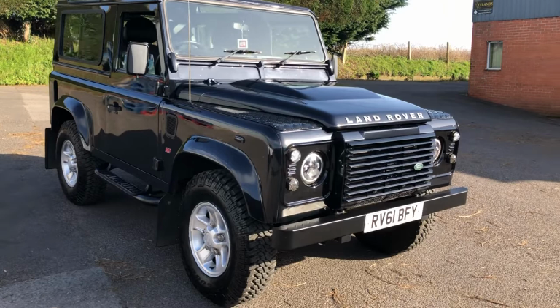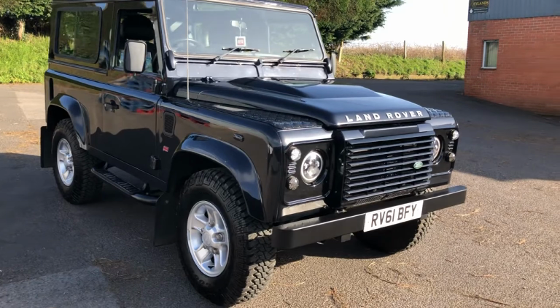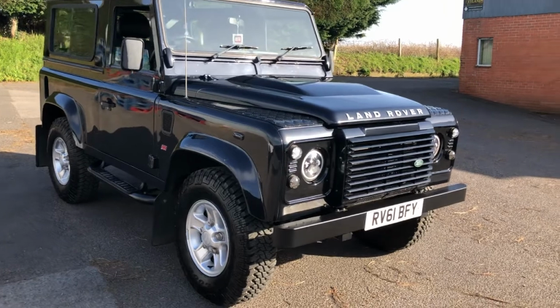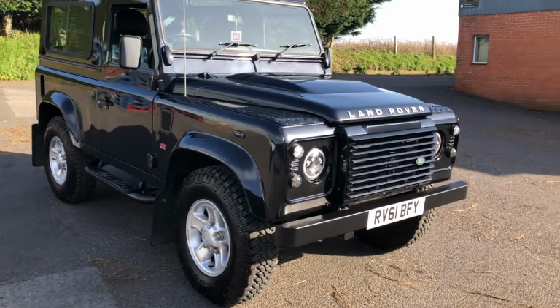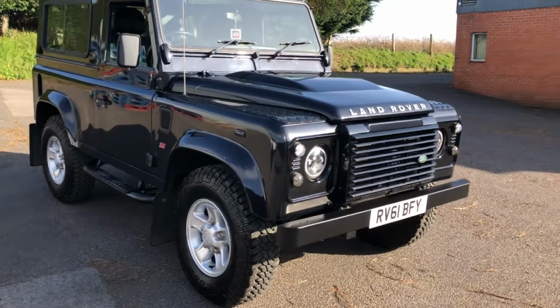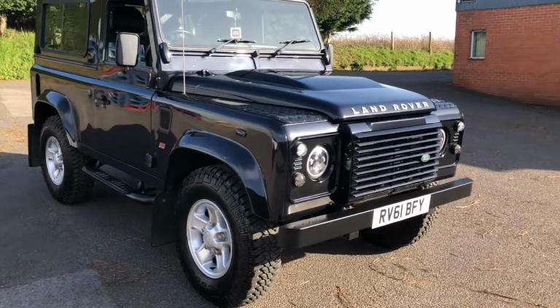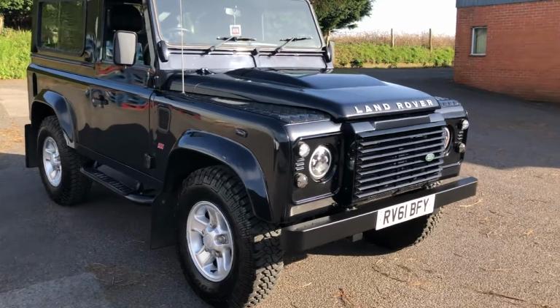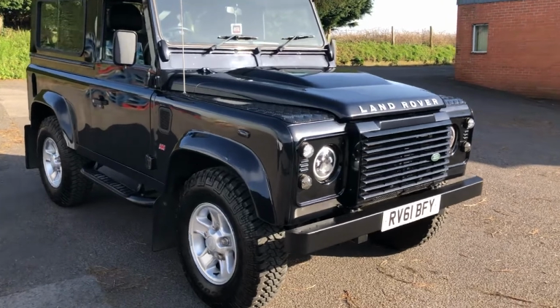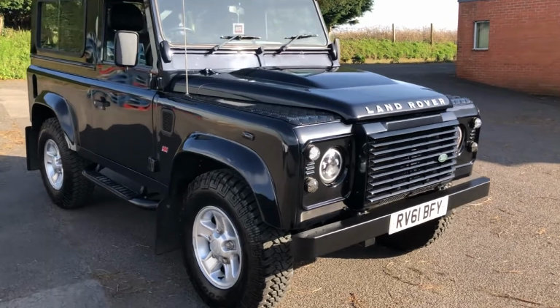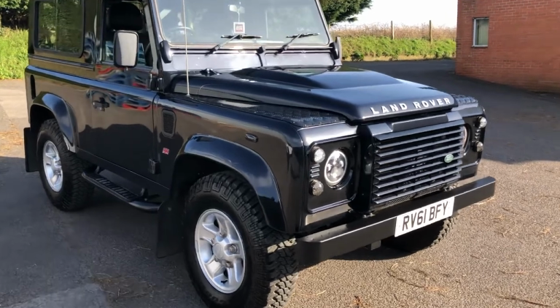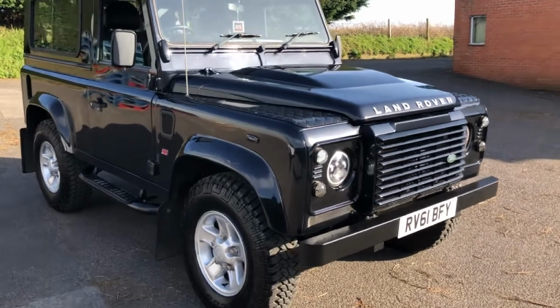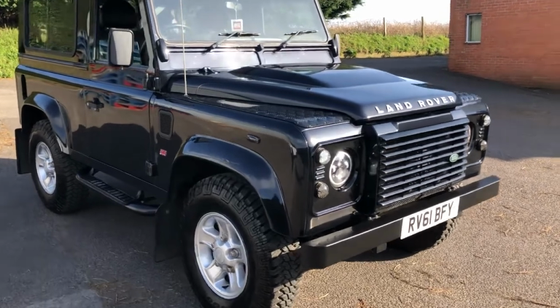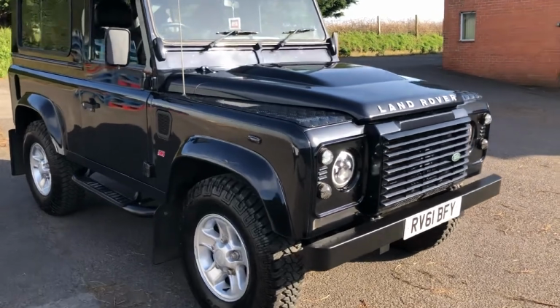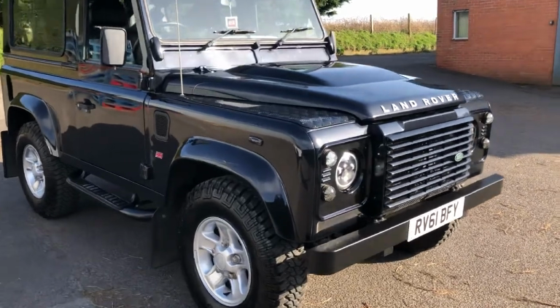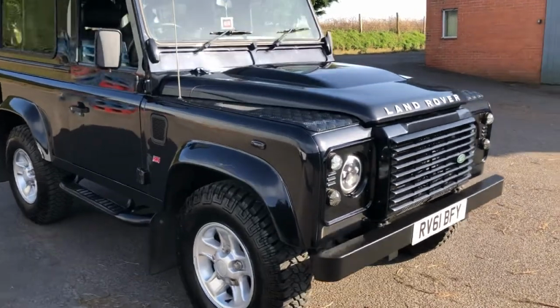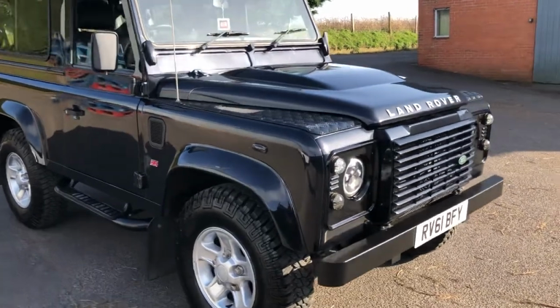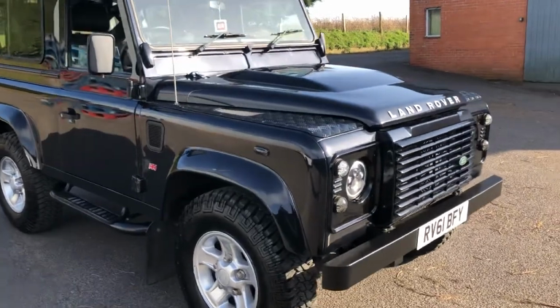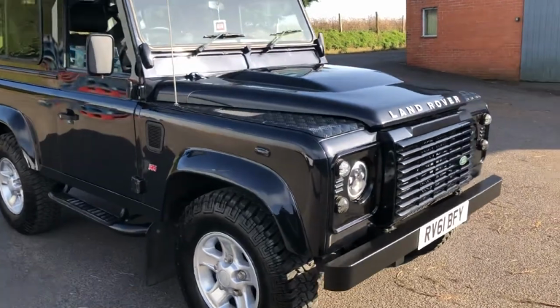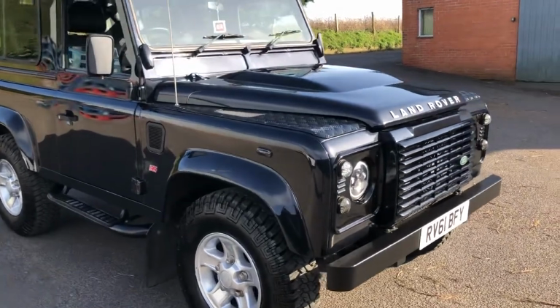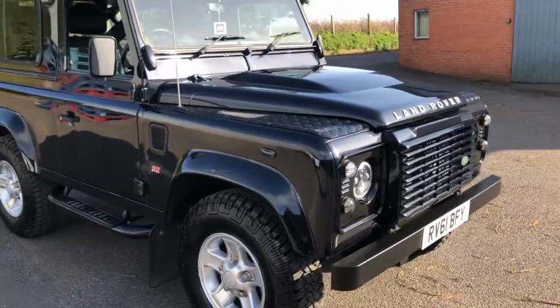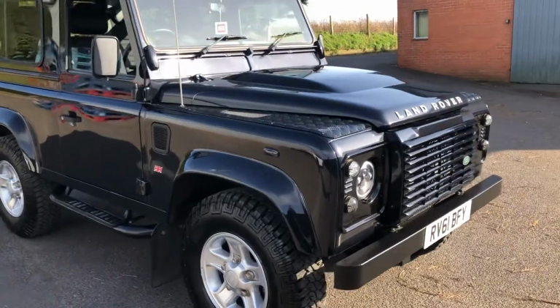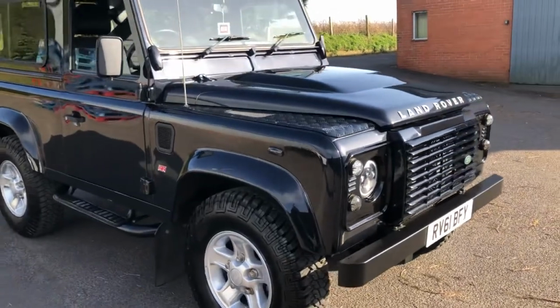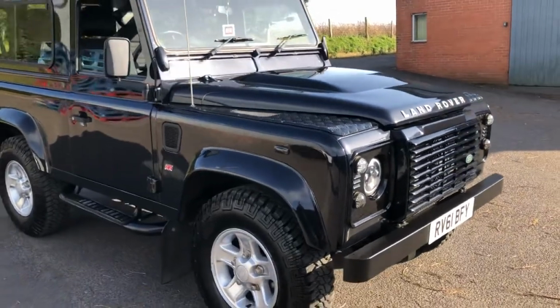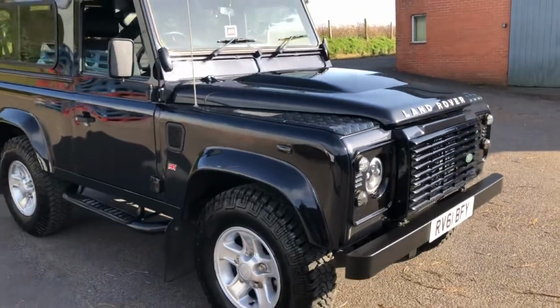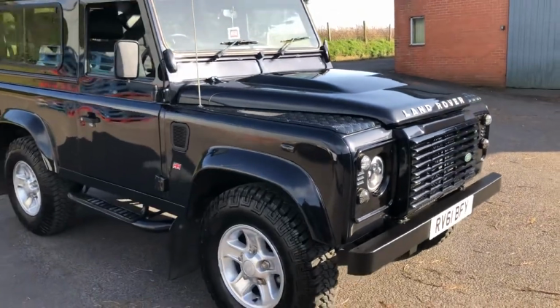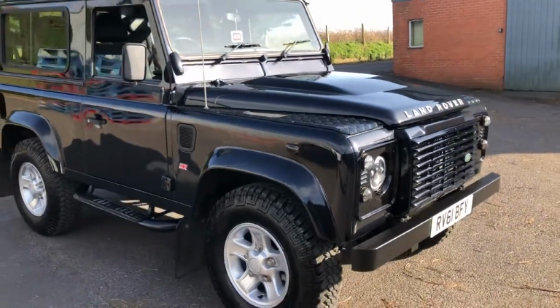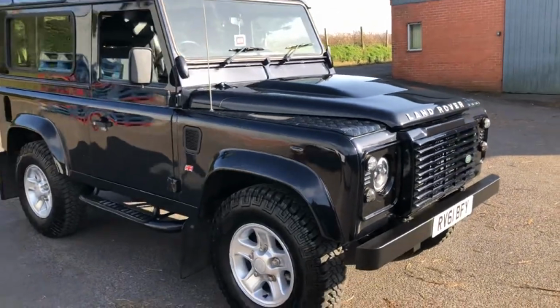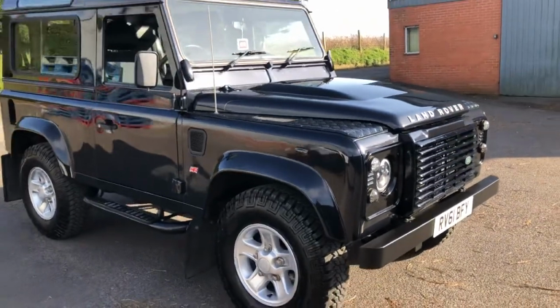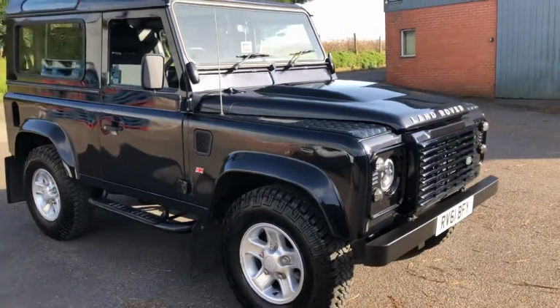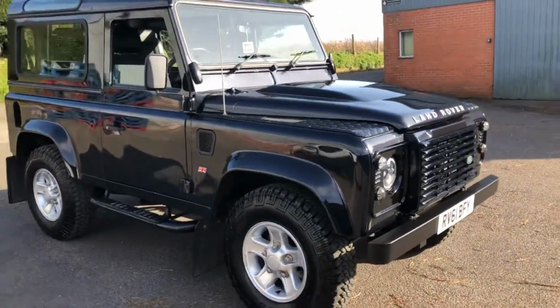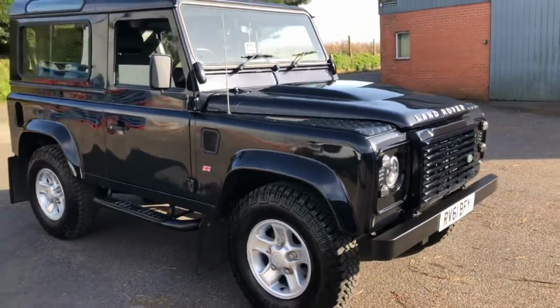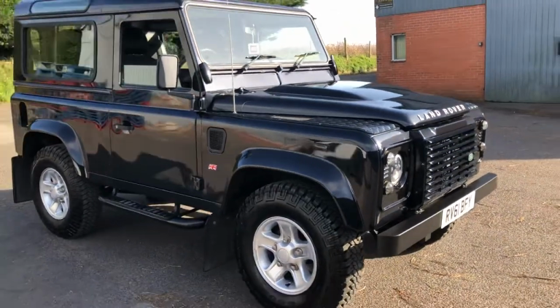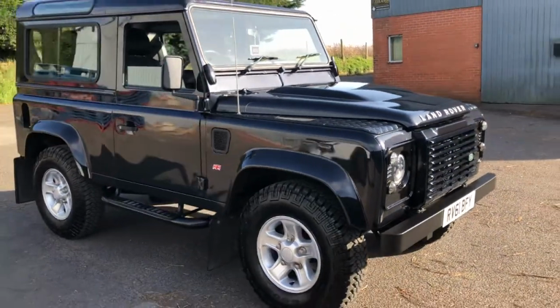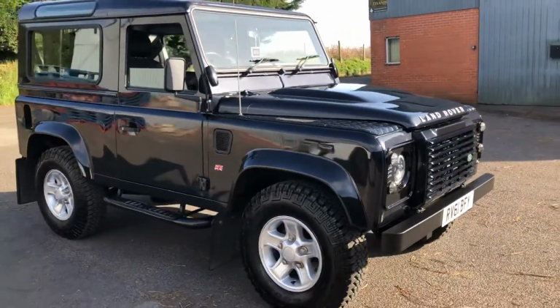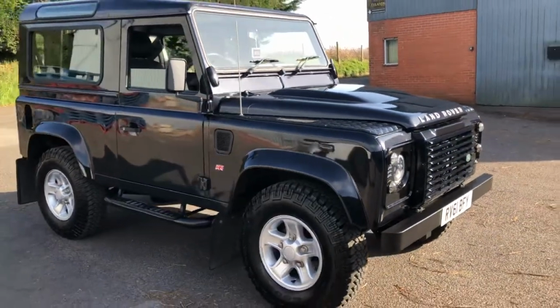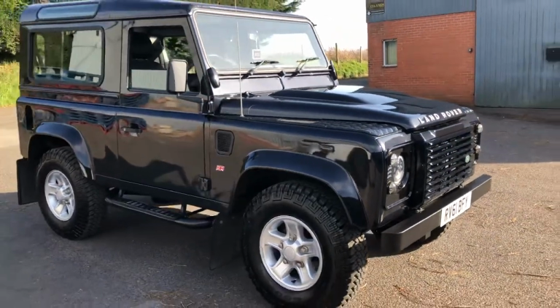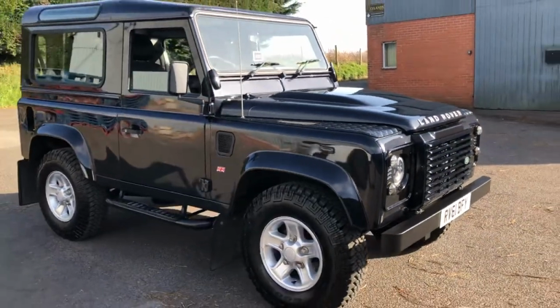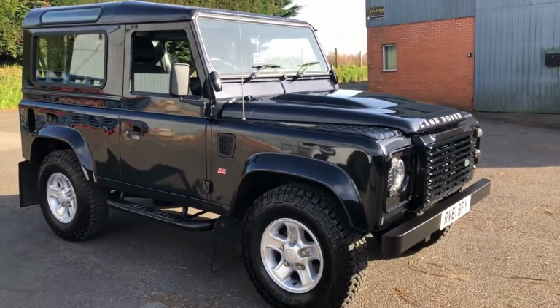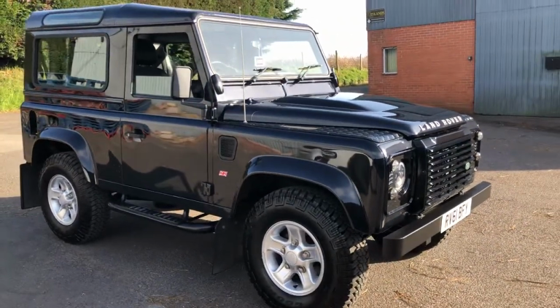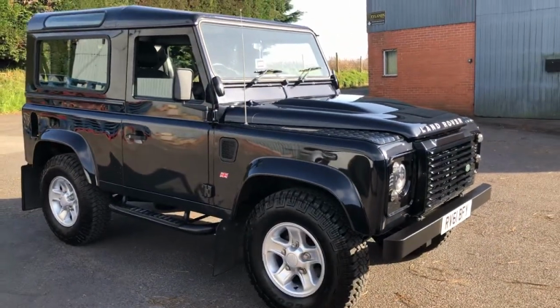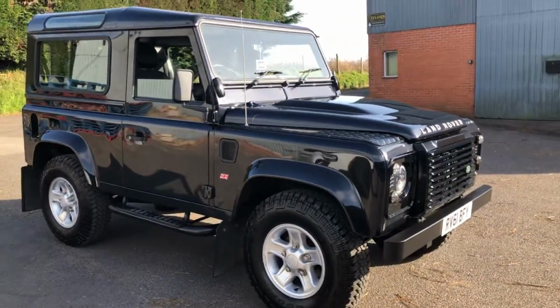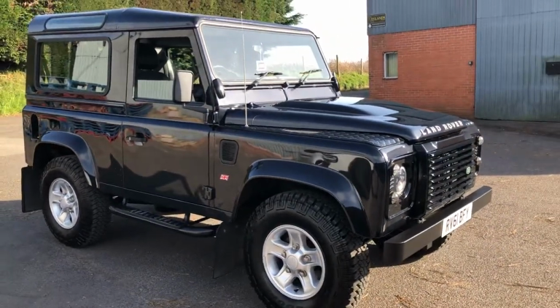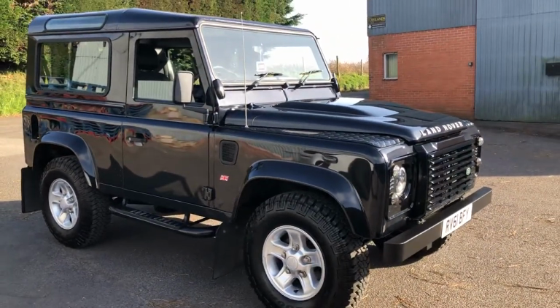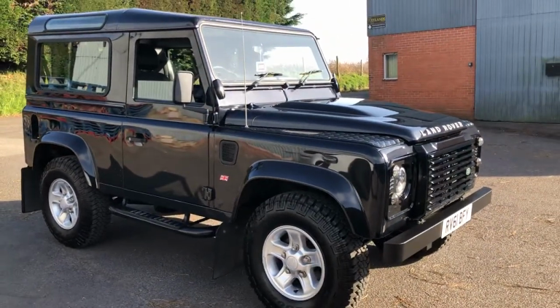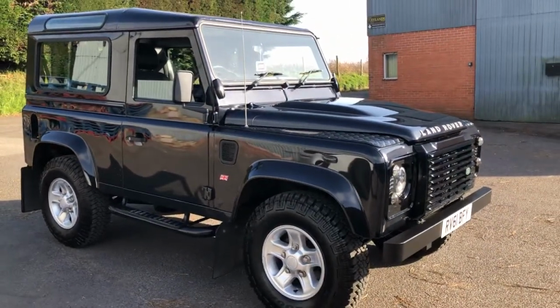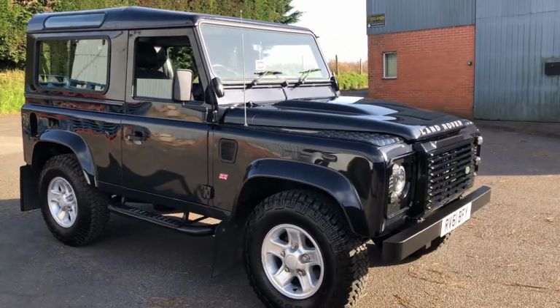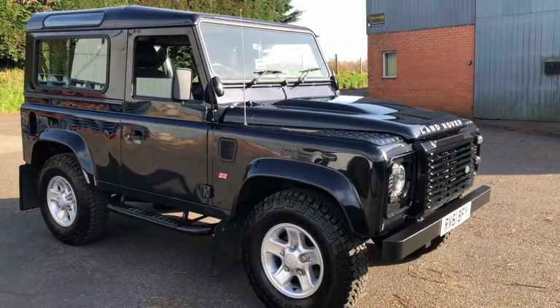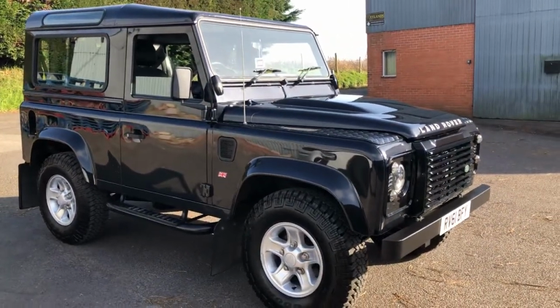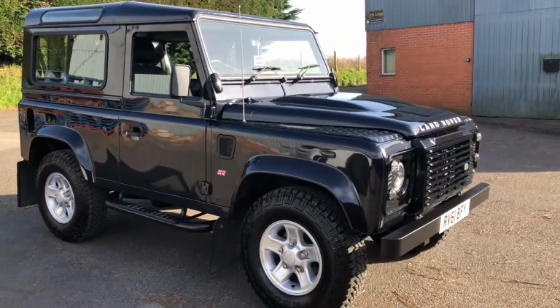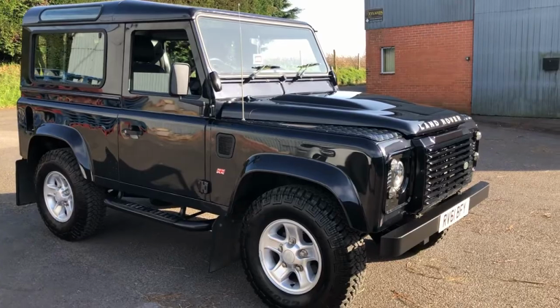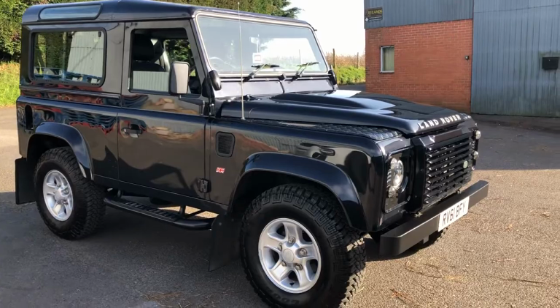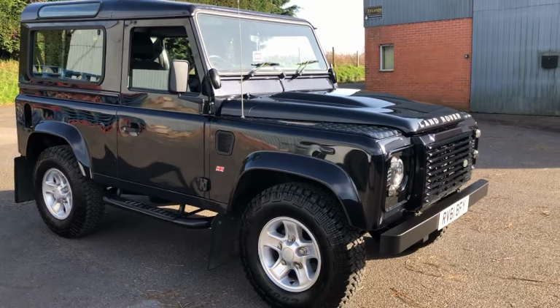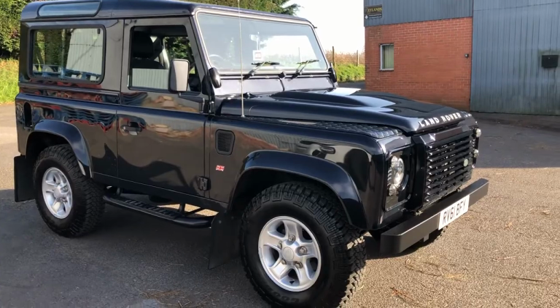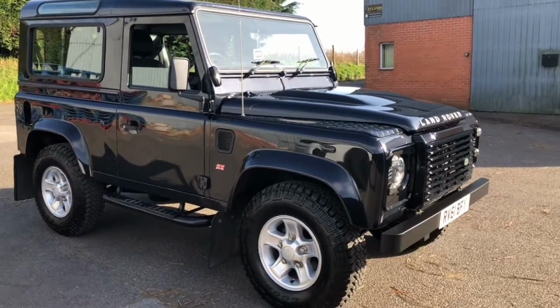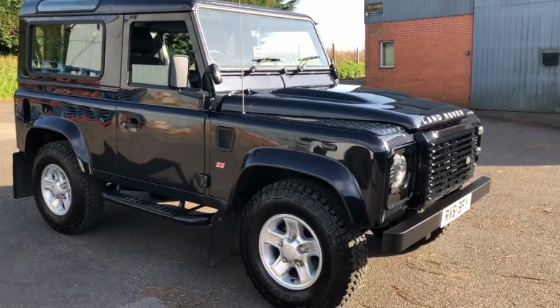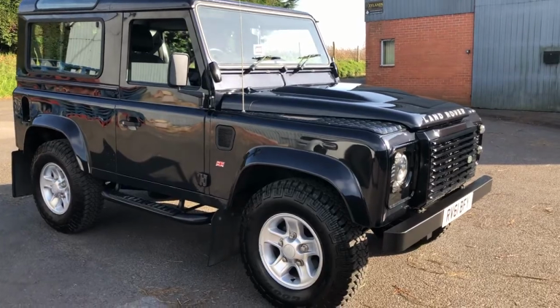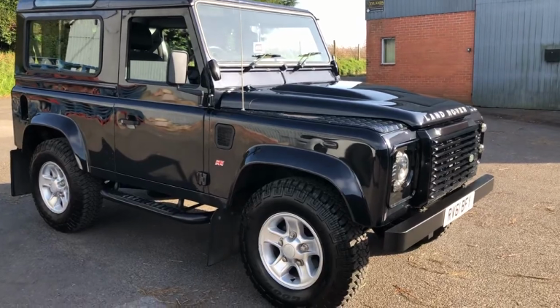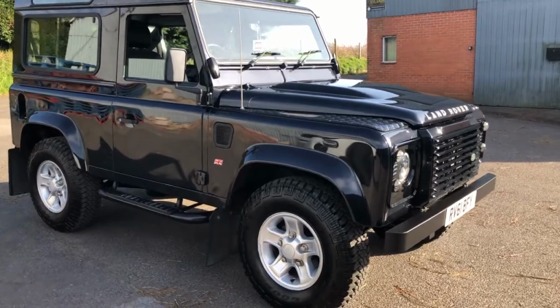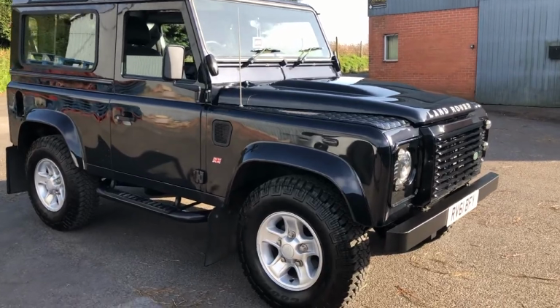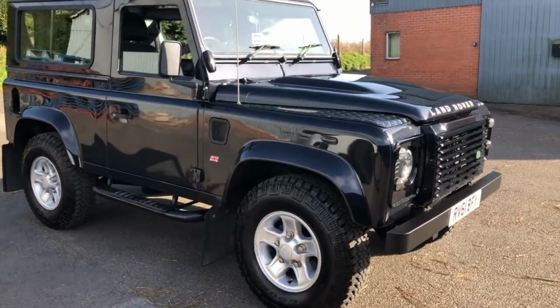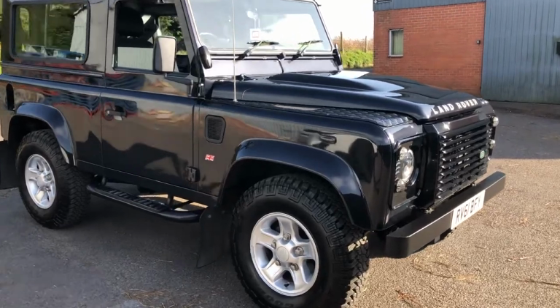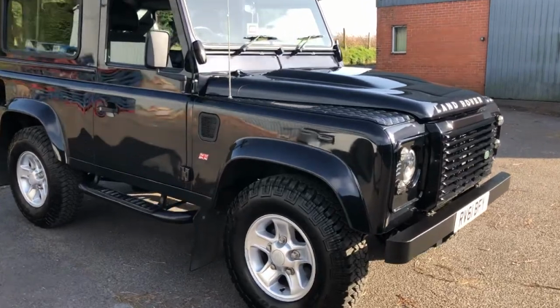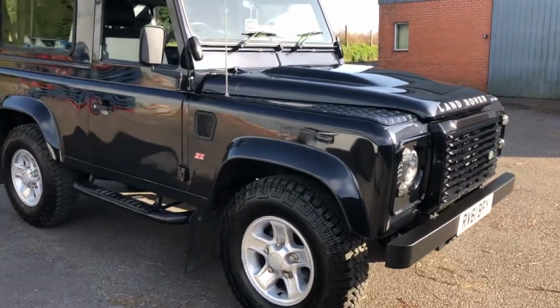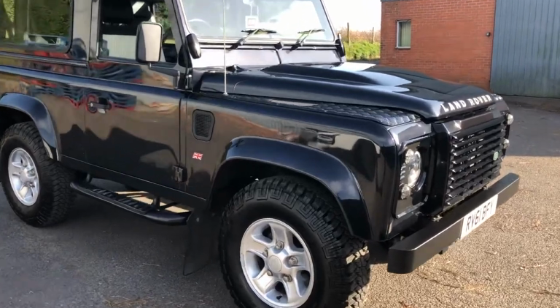It's black metallic and there's extremely low mileage. I'm just going to walk you around and show you the features and condition of the vehicle.